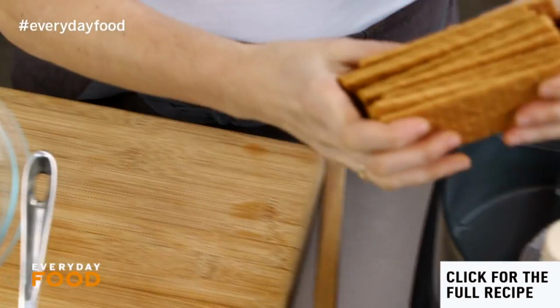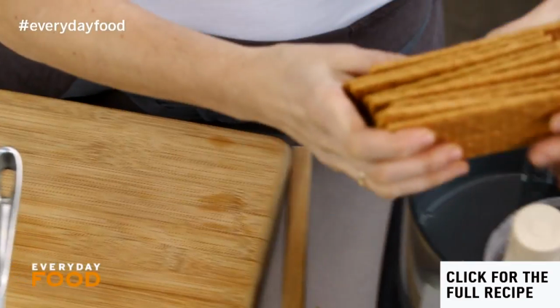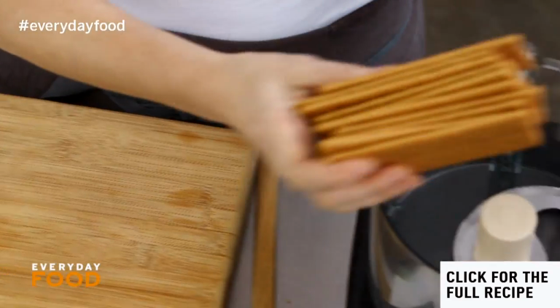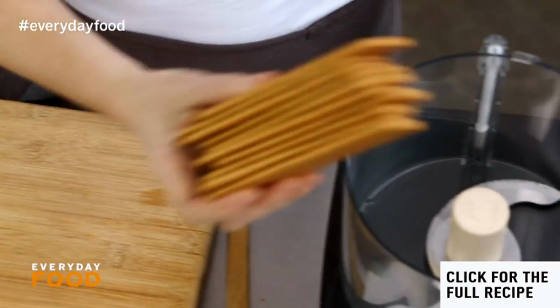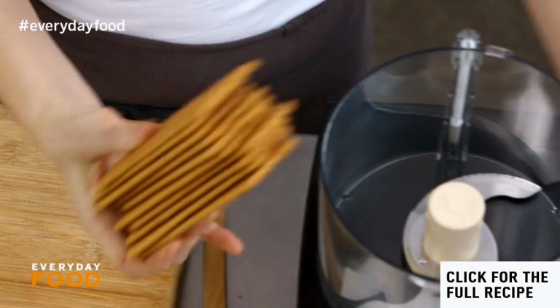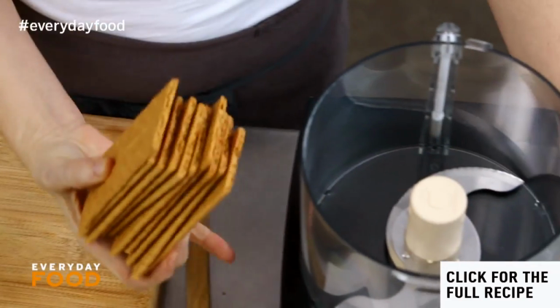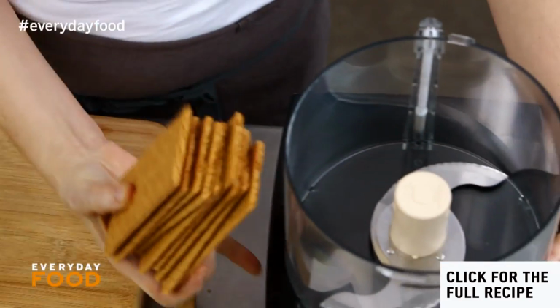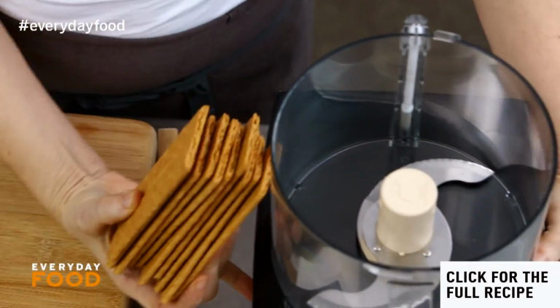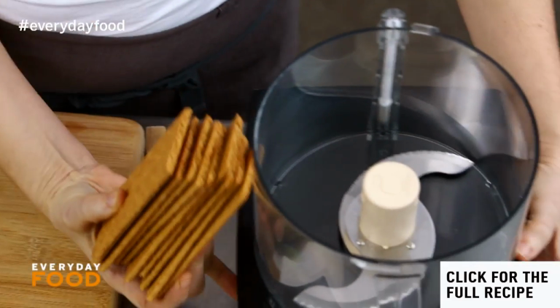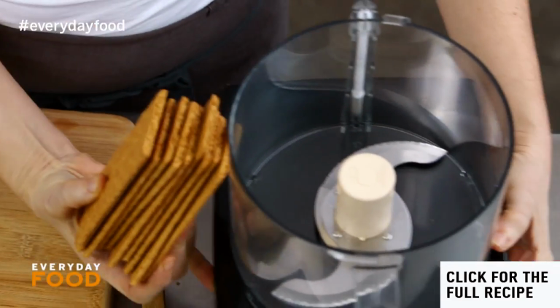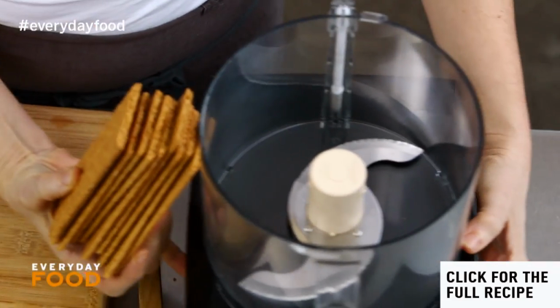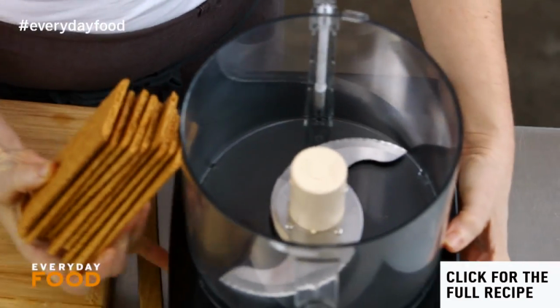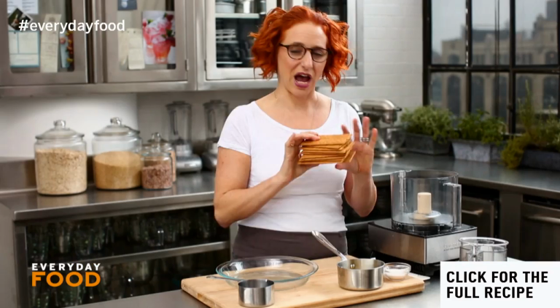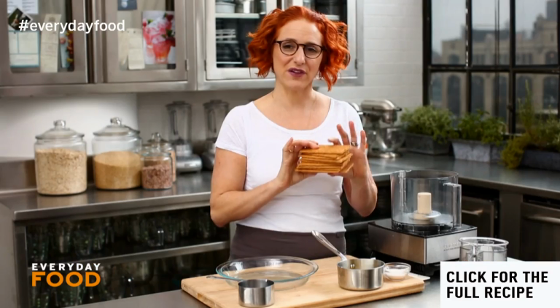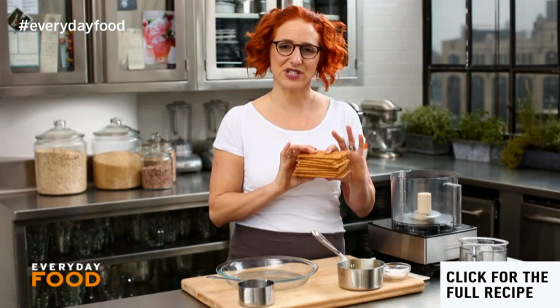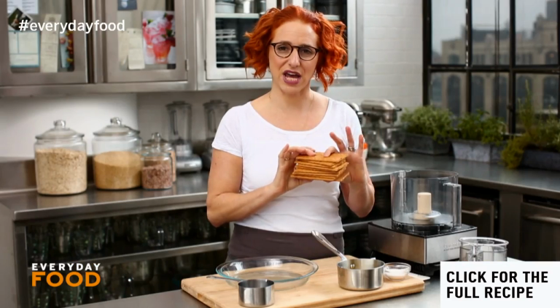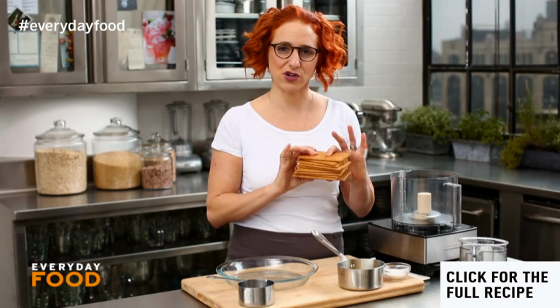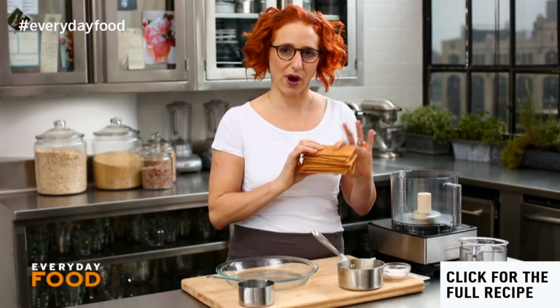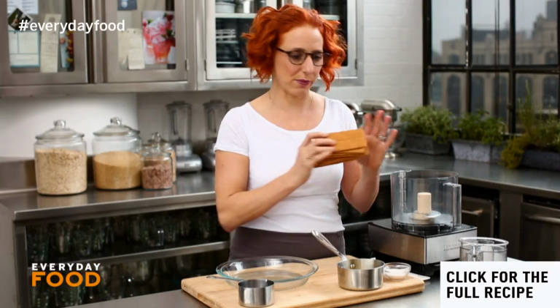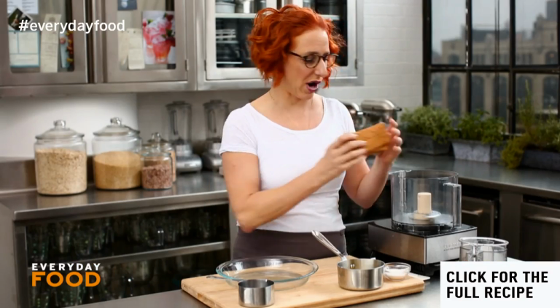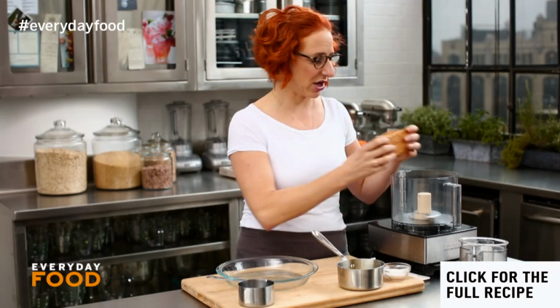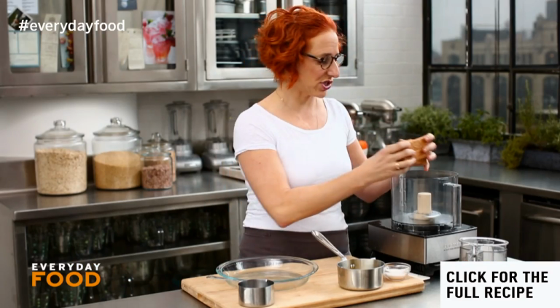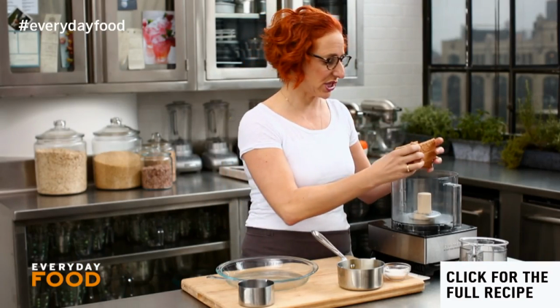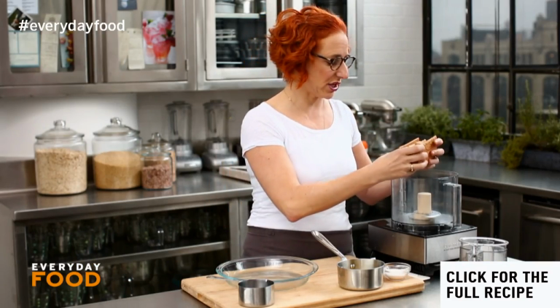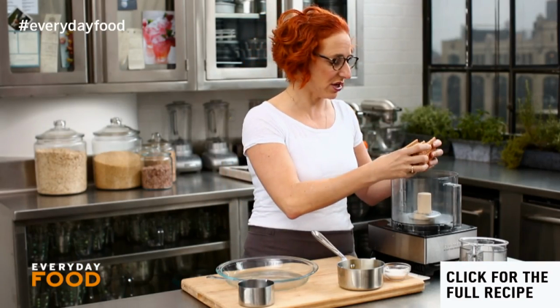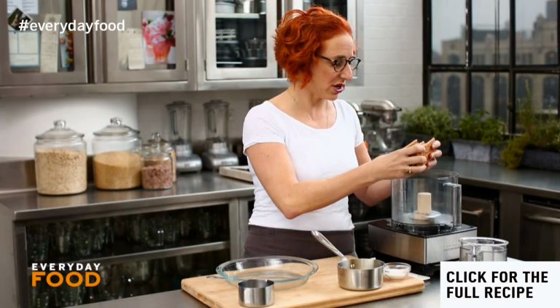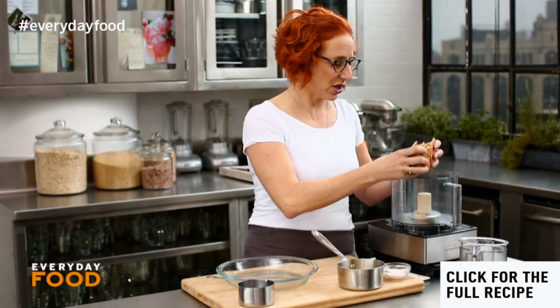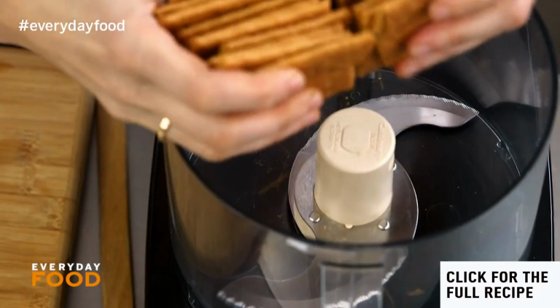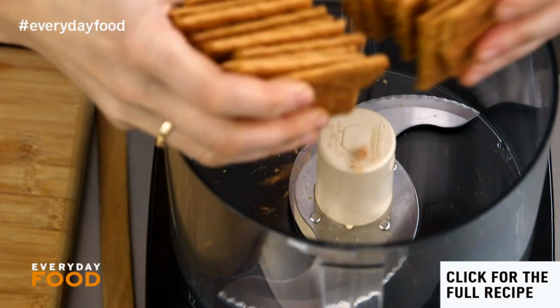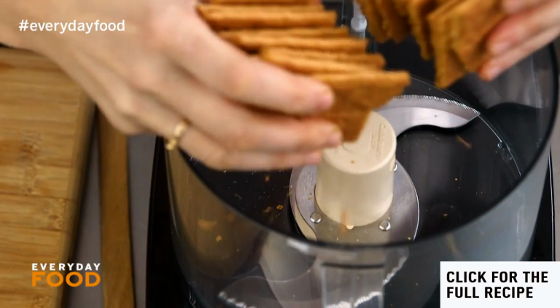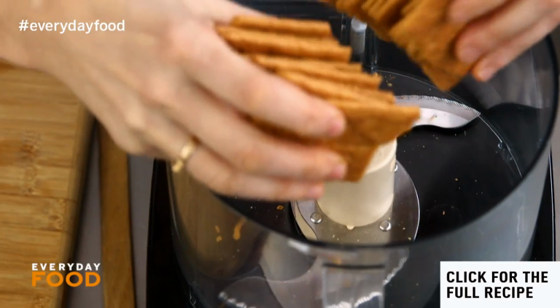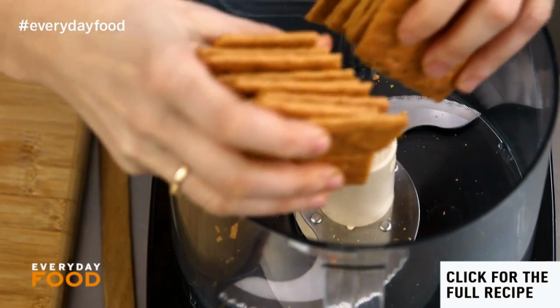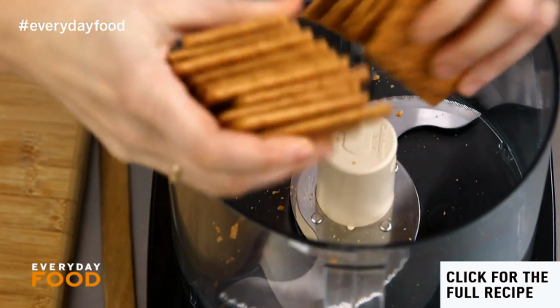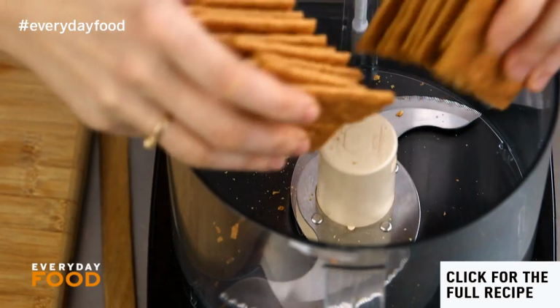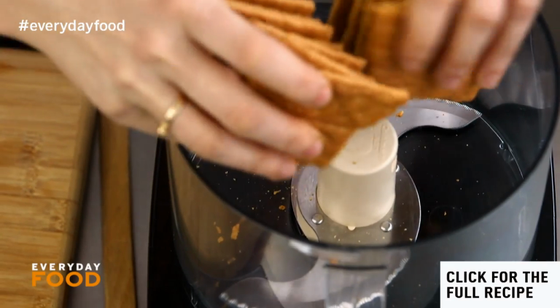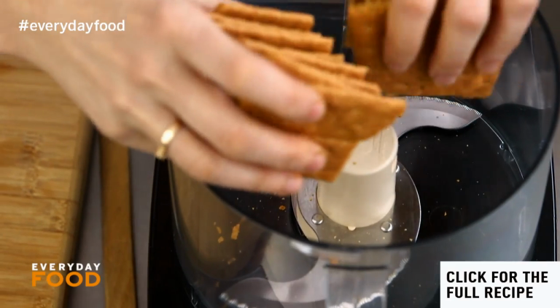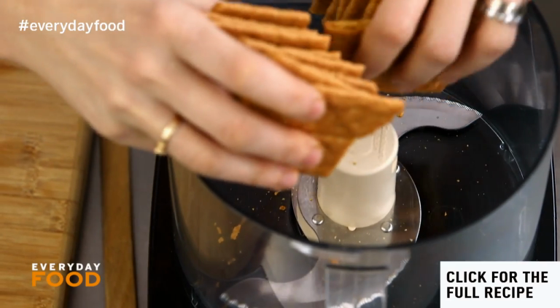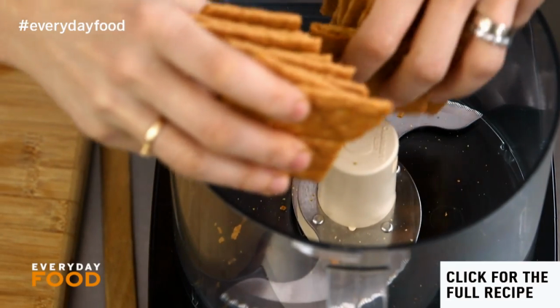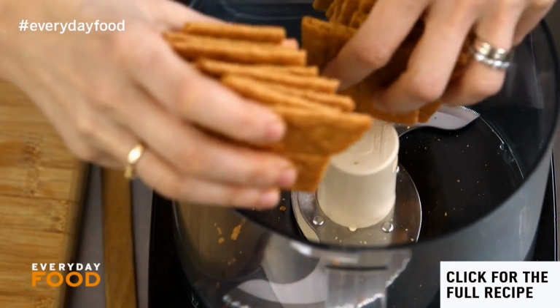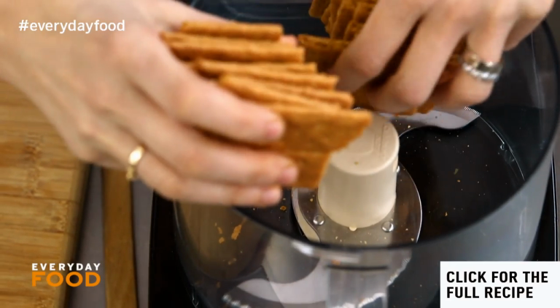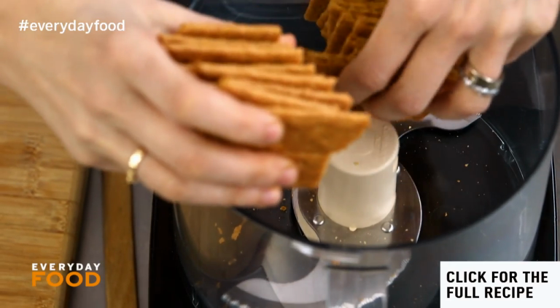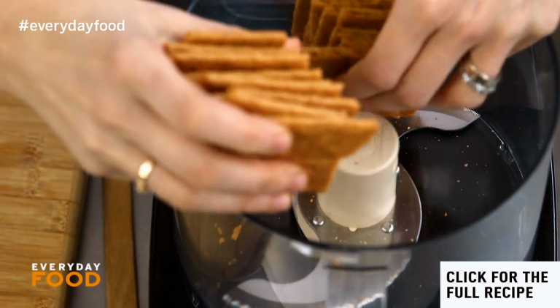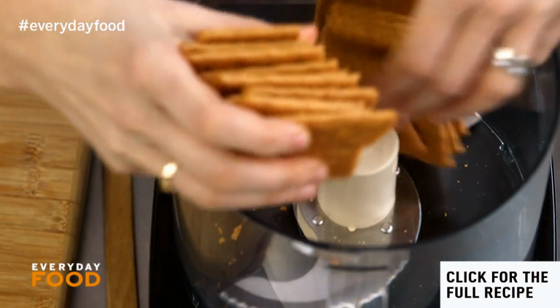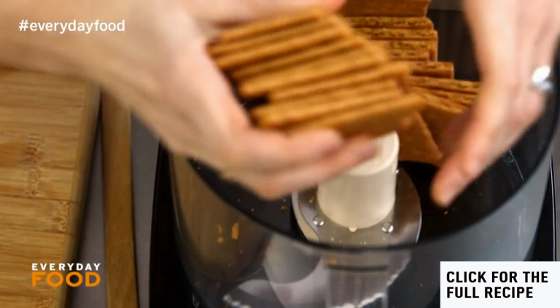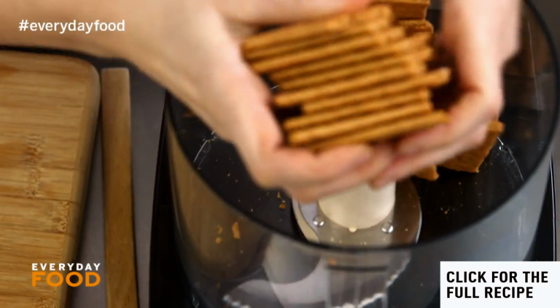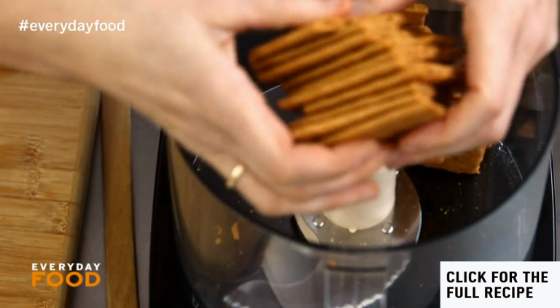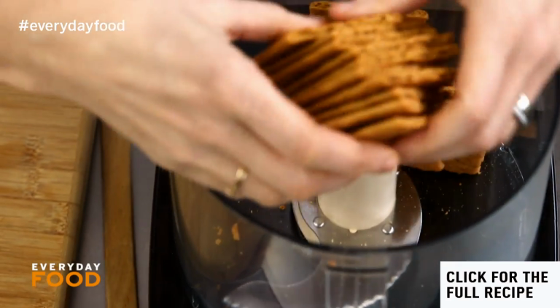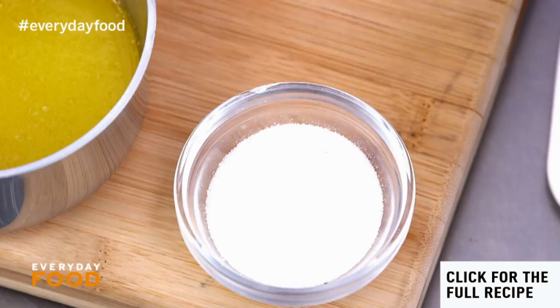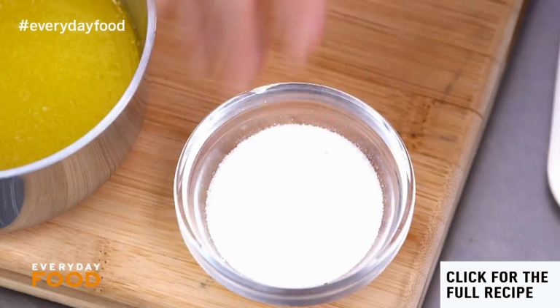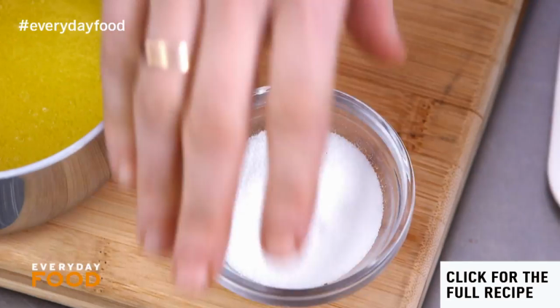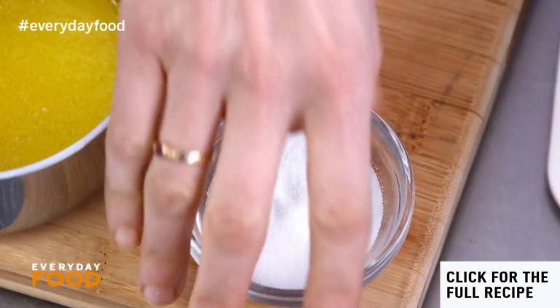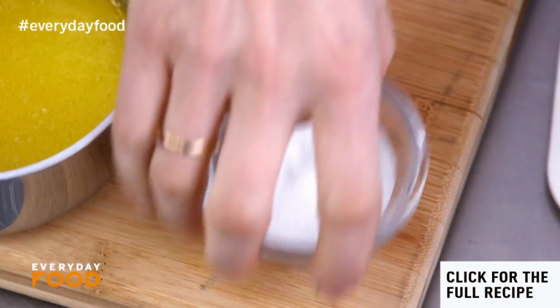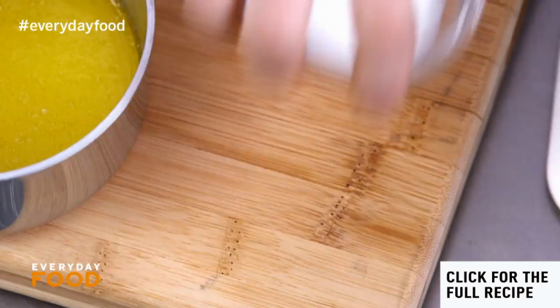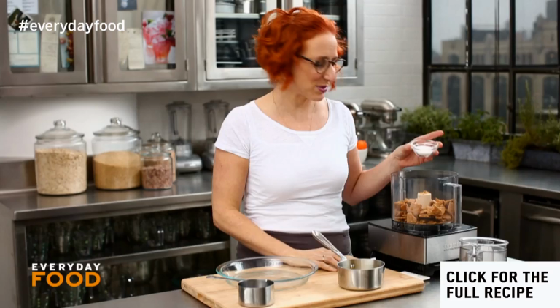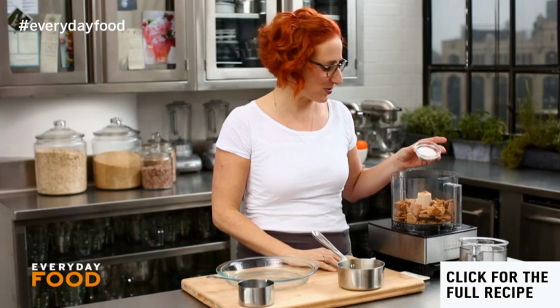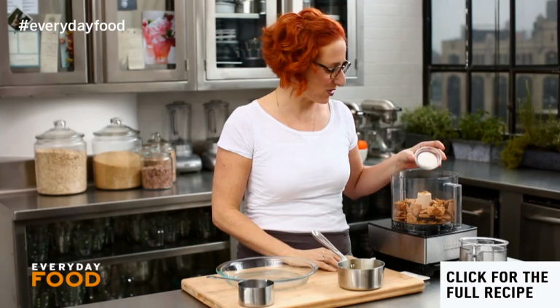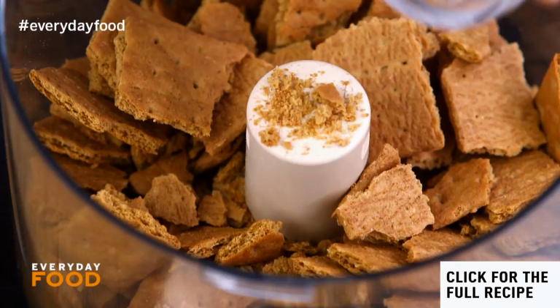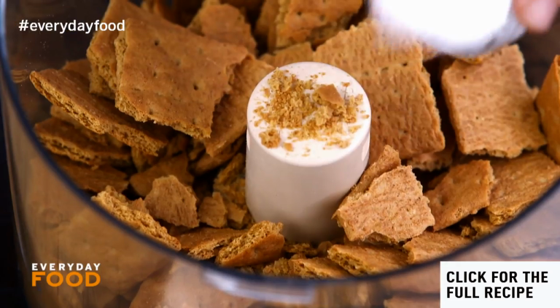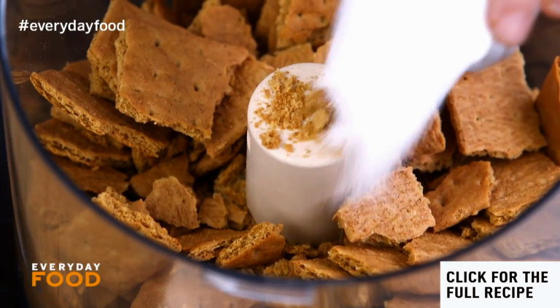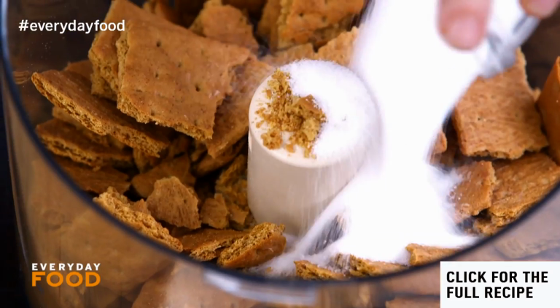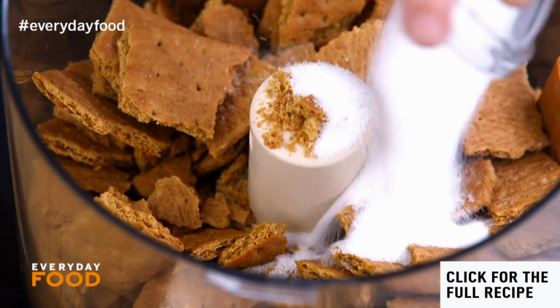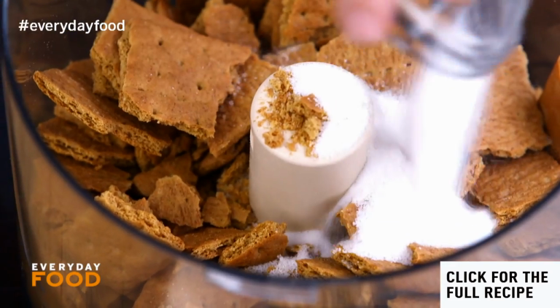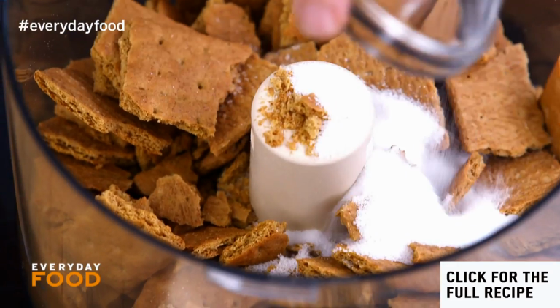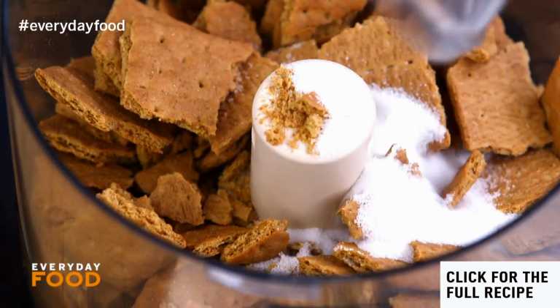Start off by making the crust. I have ten graham crackers here — grind them up in a food processor. Then add two tablespoons of sugar.